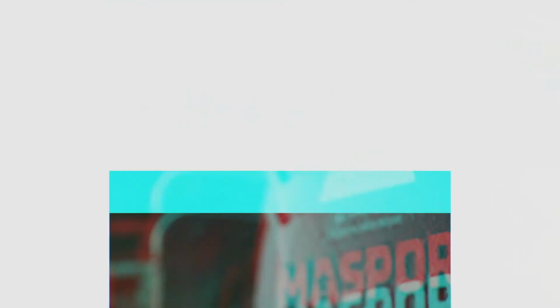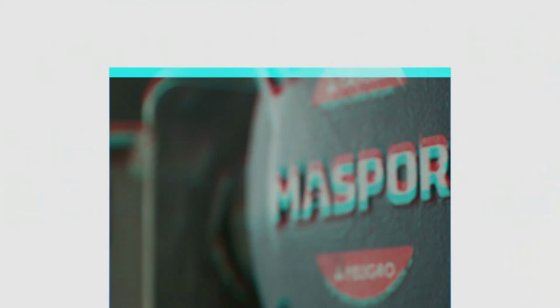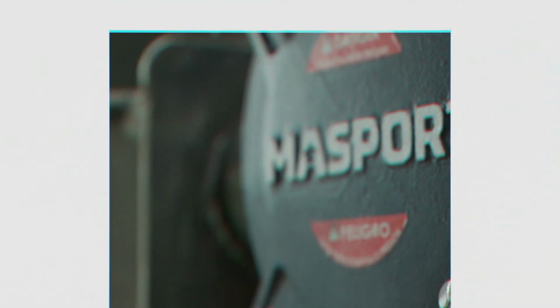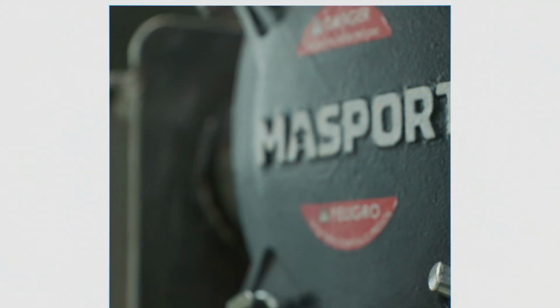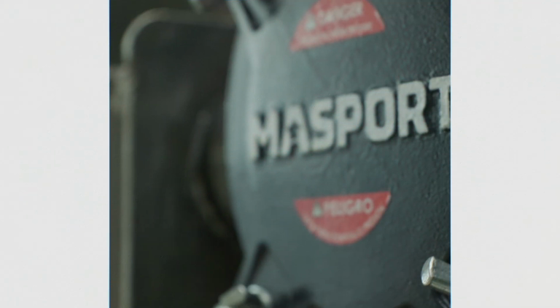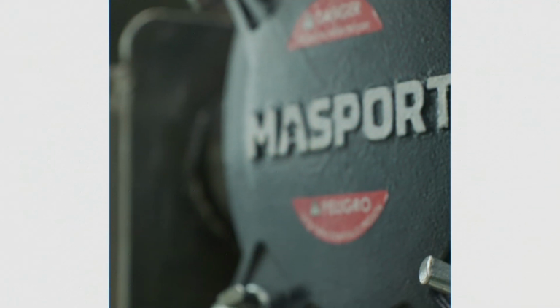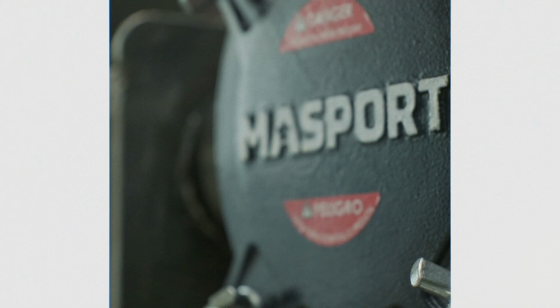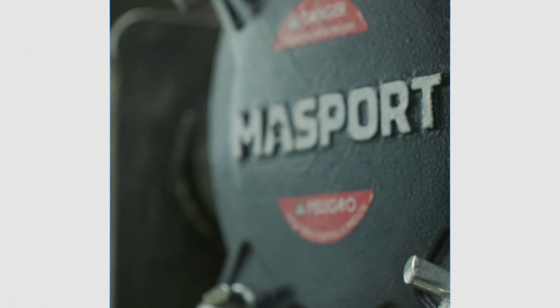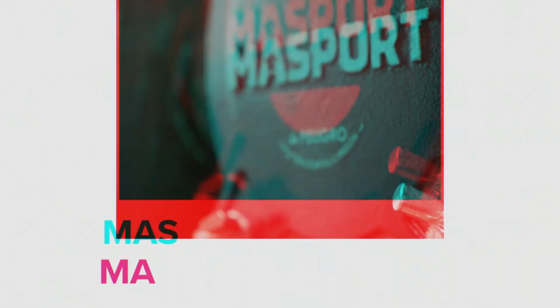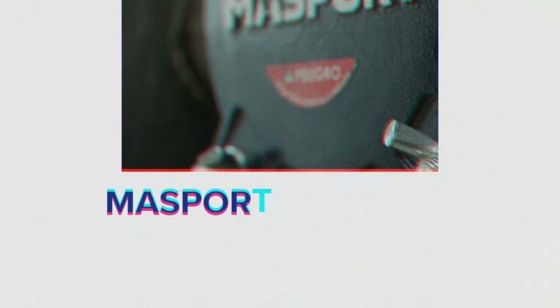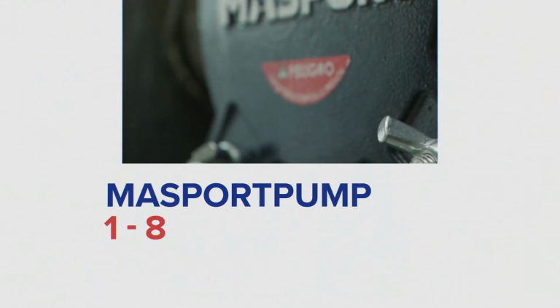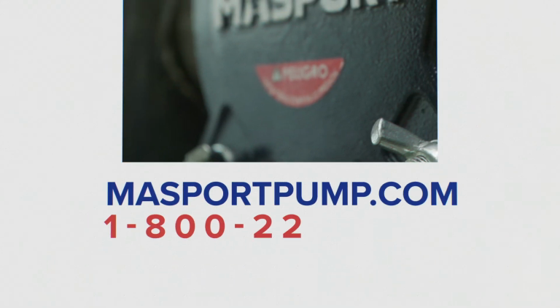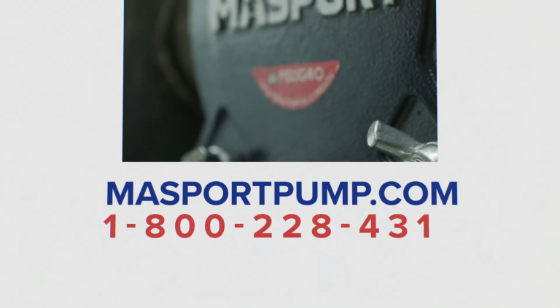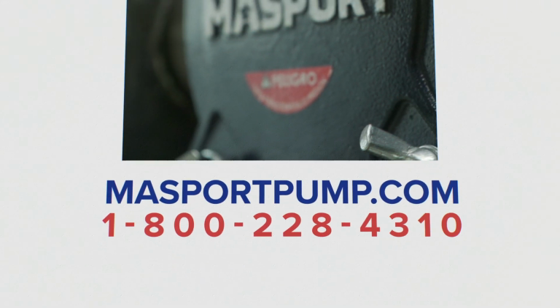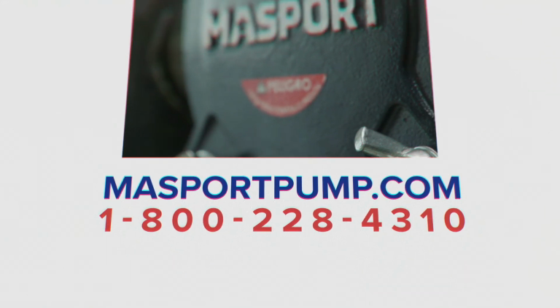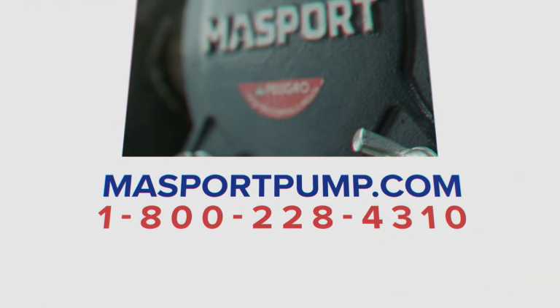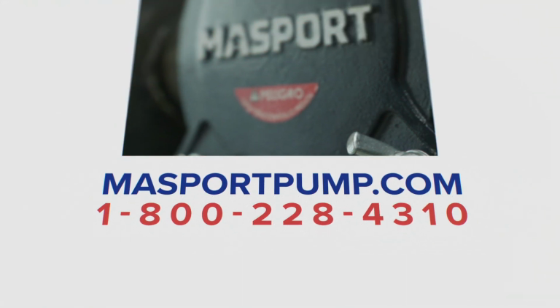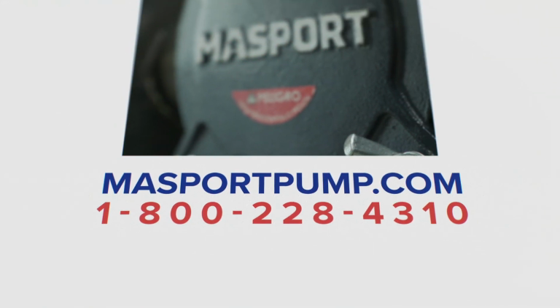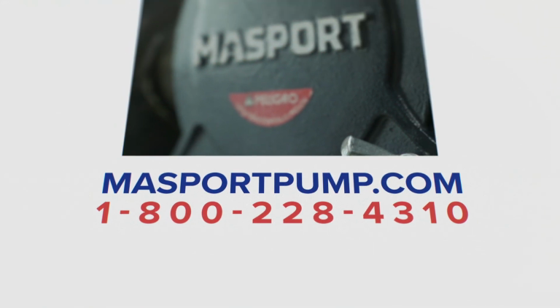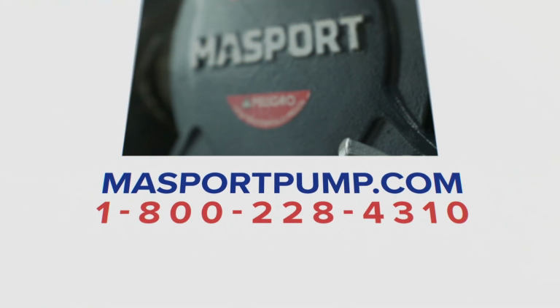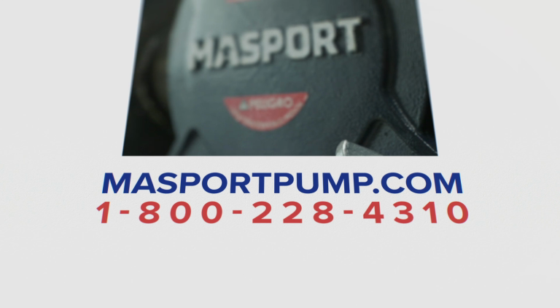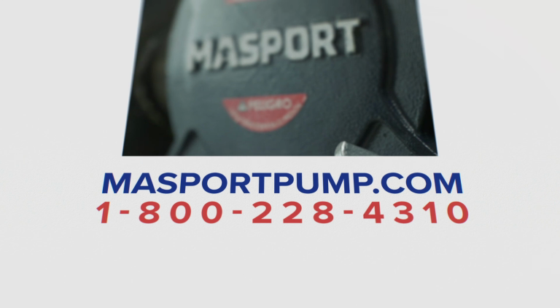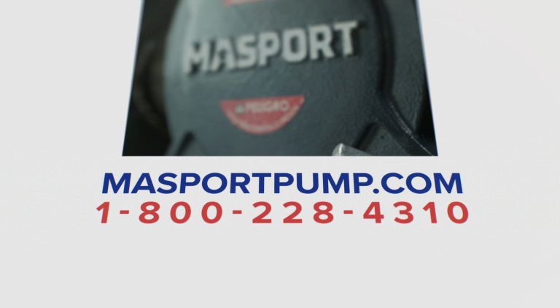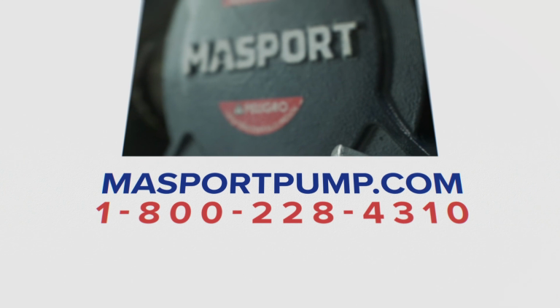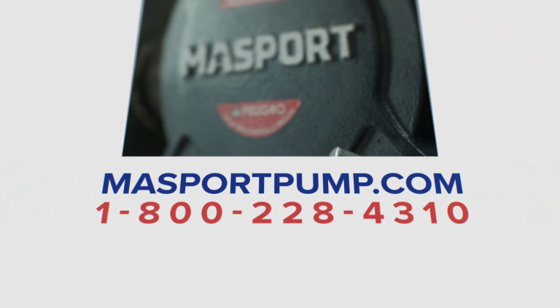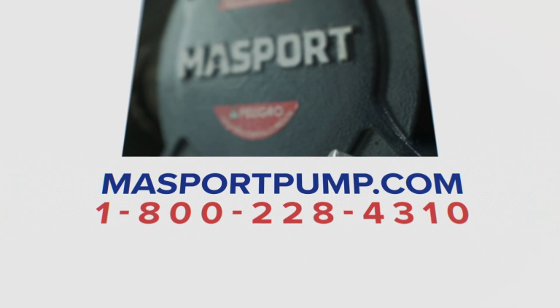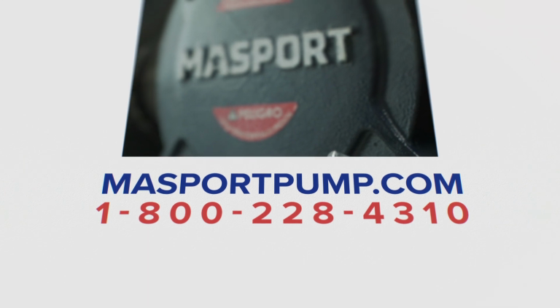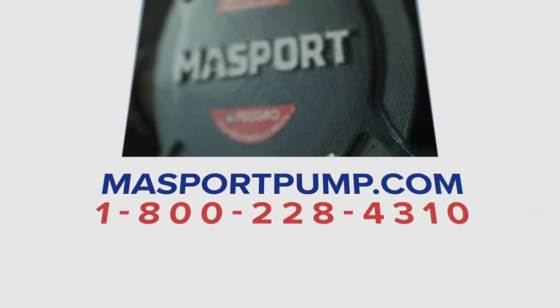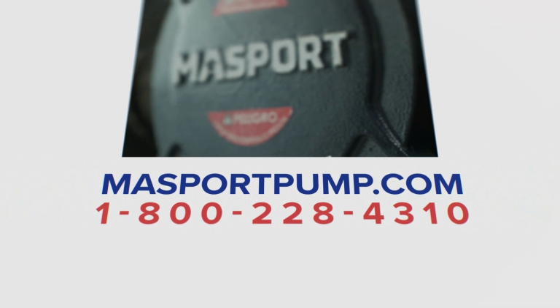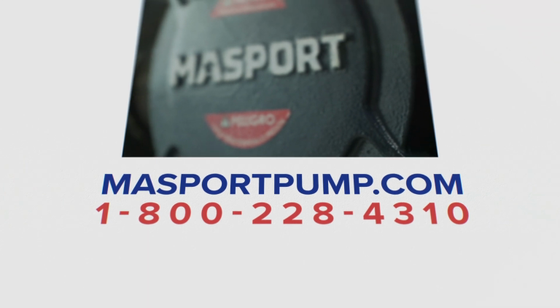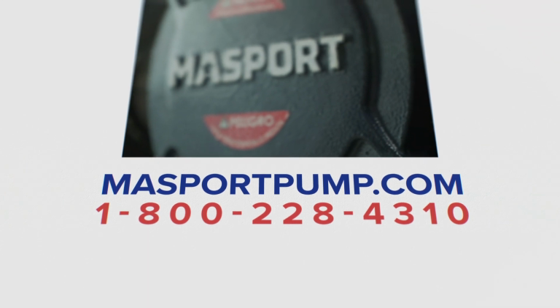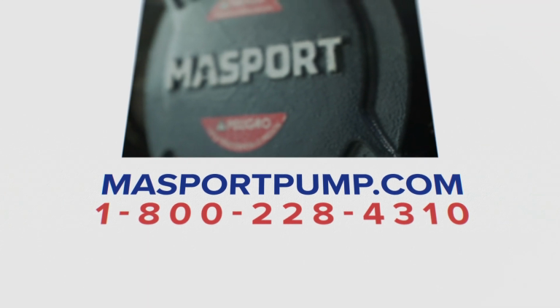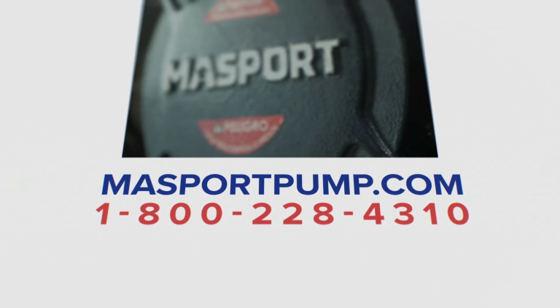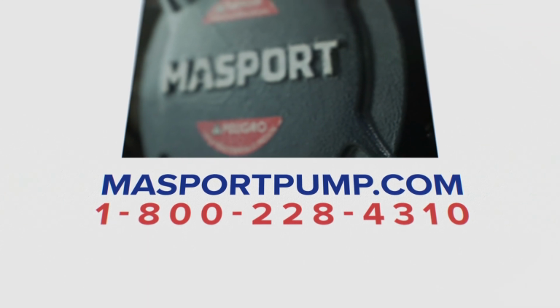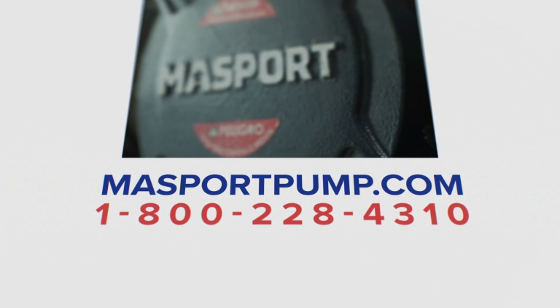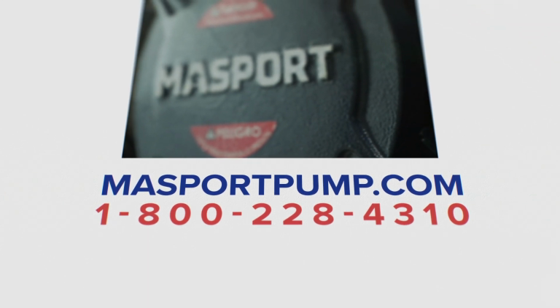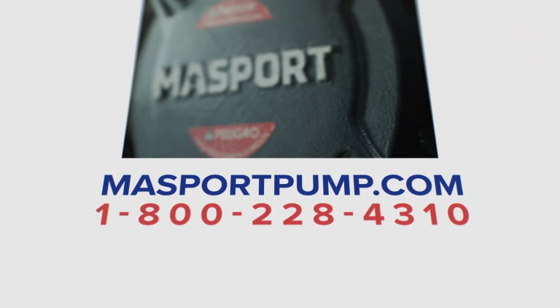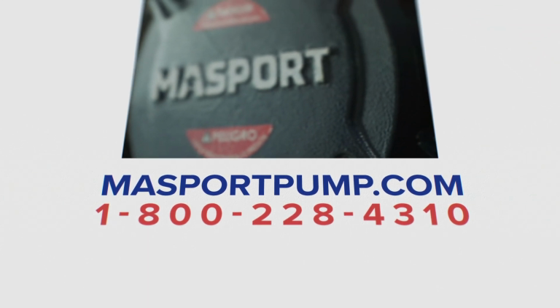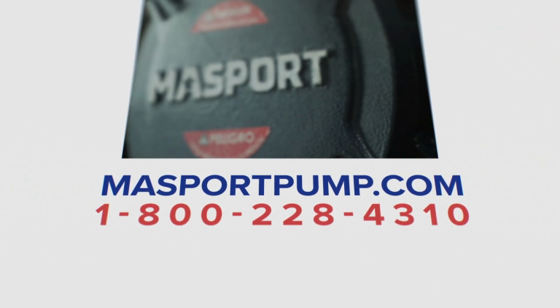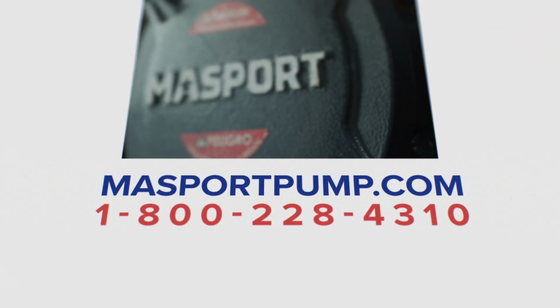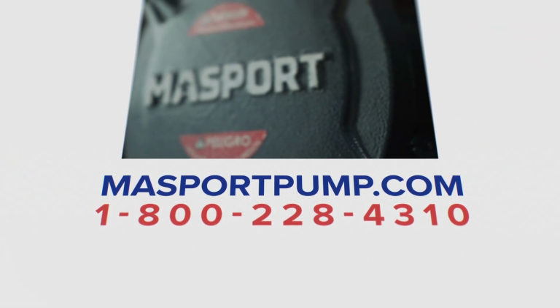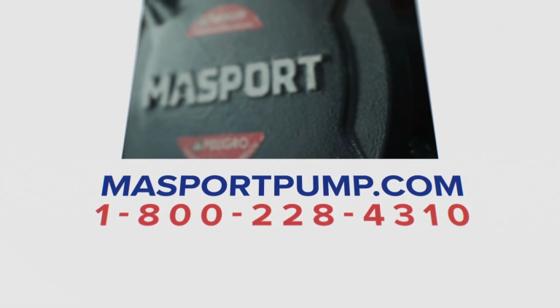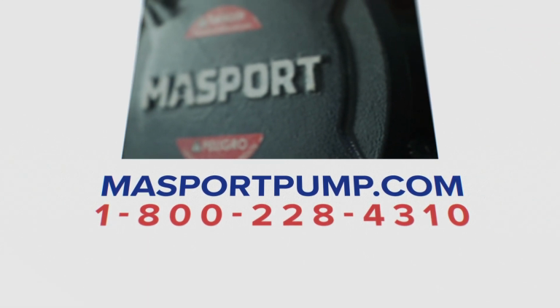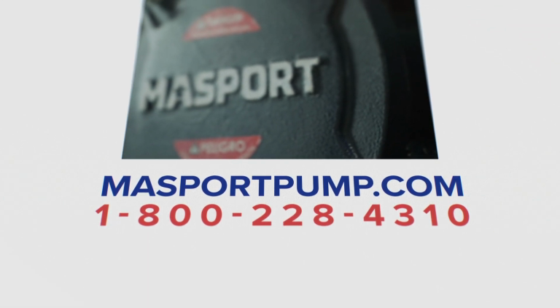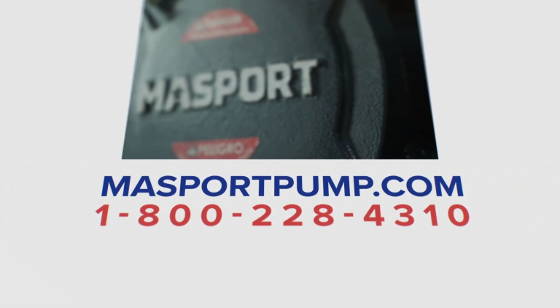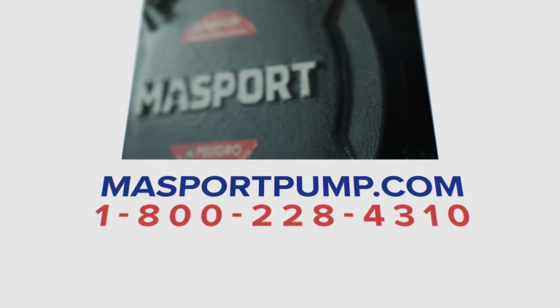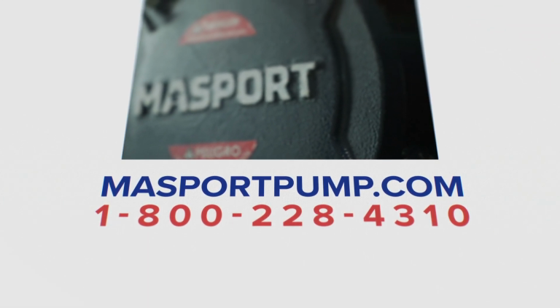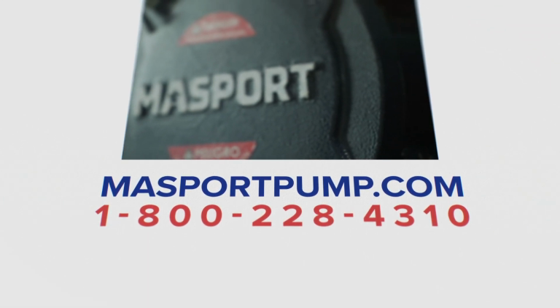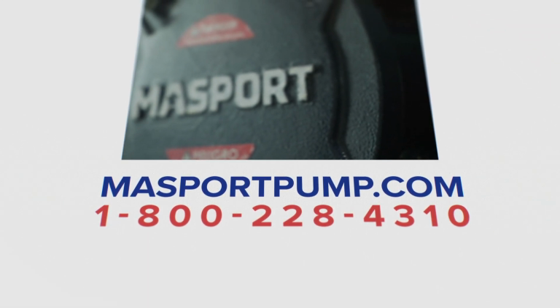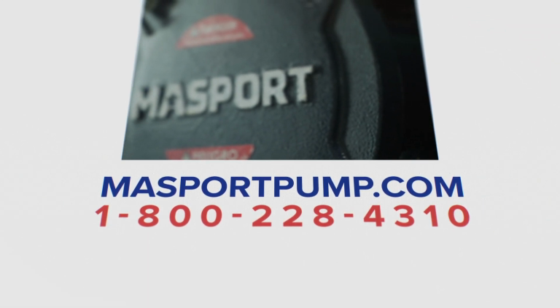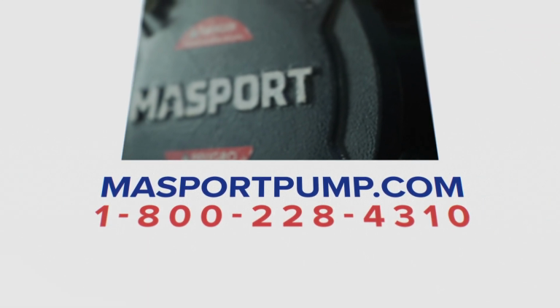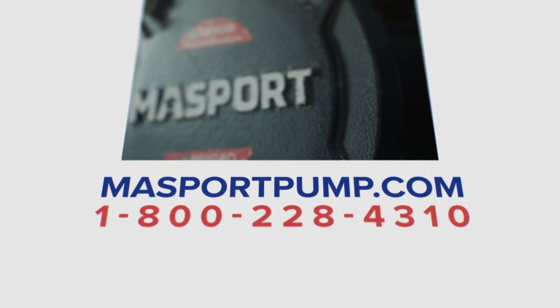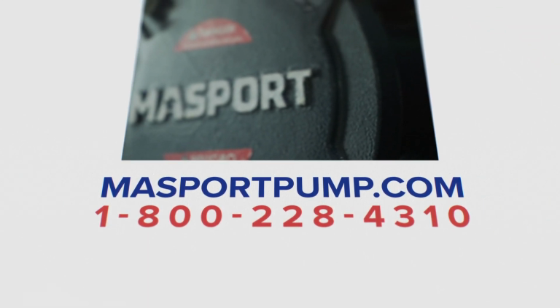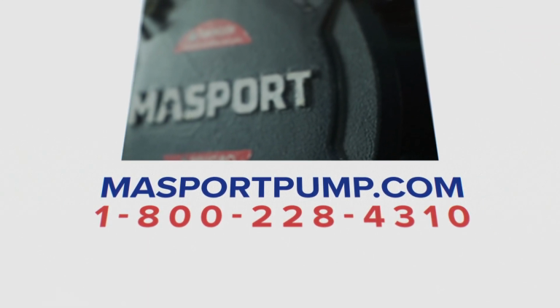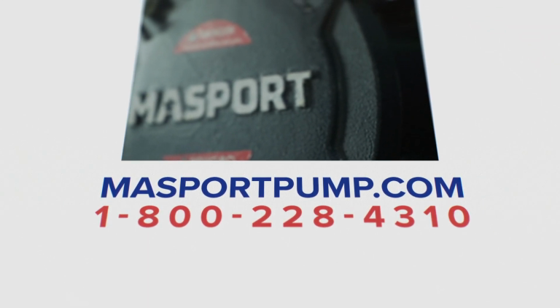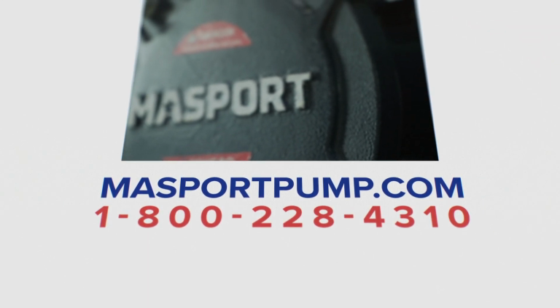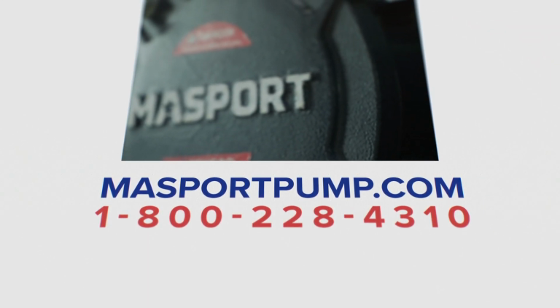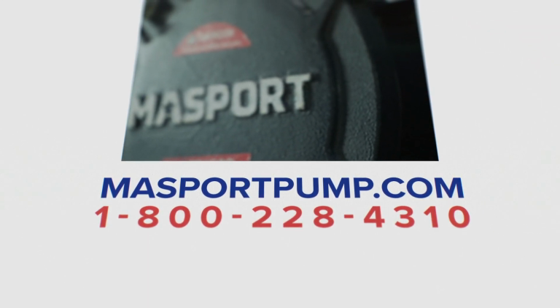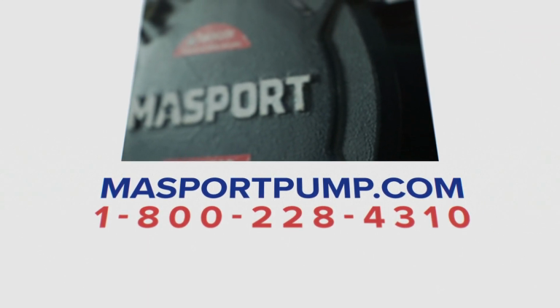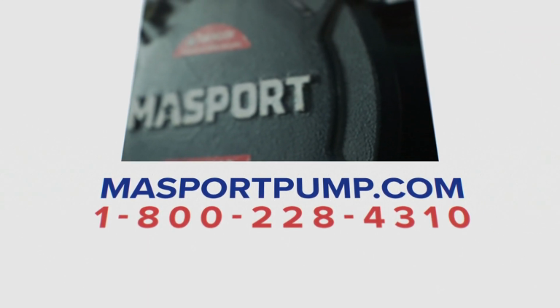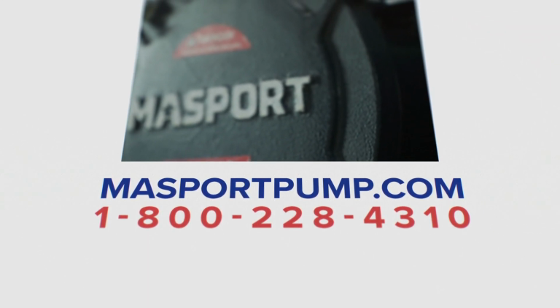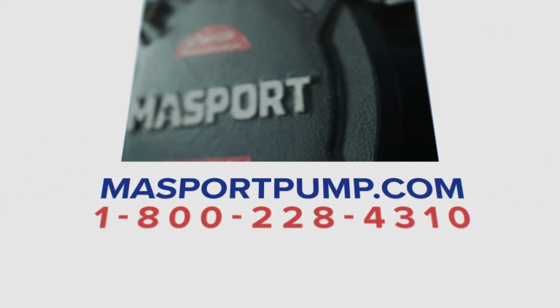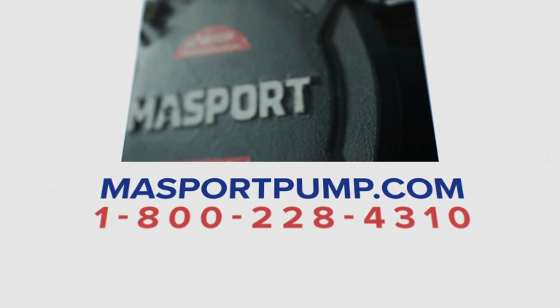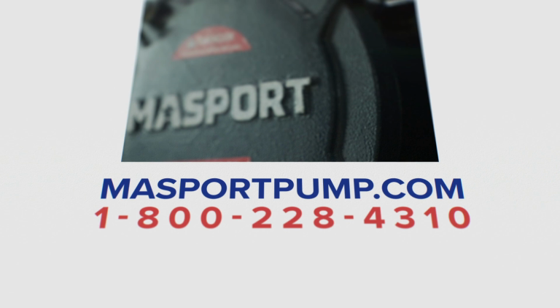For more information regarding your pump, please visit massportpump.com or contact us using the information on the screen.